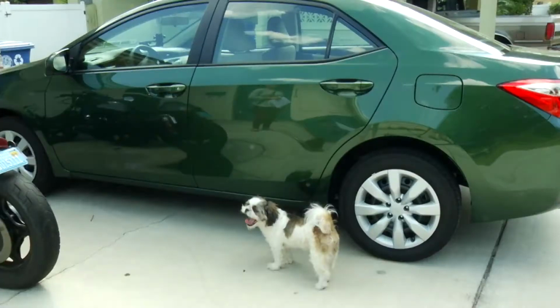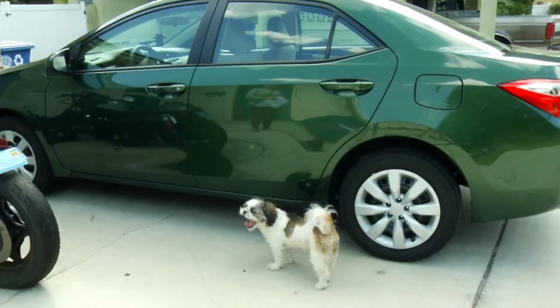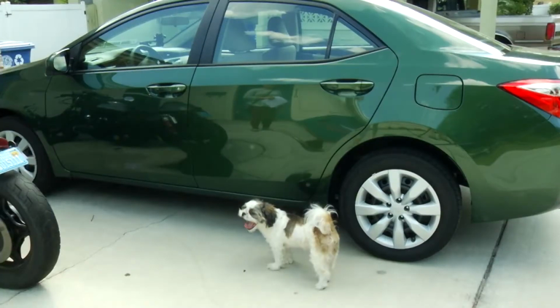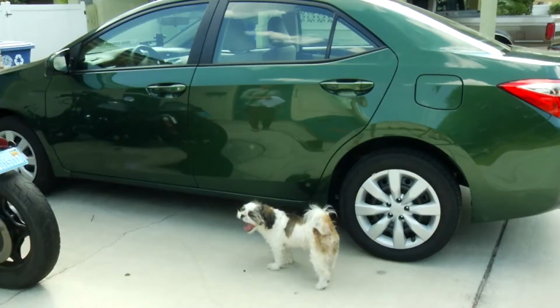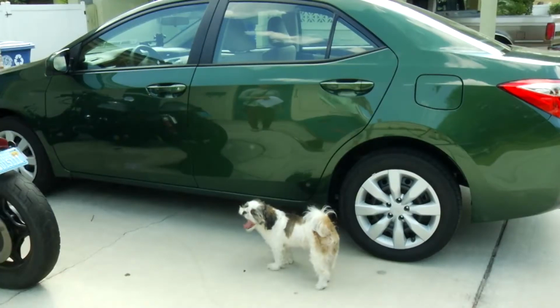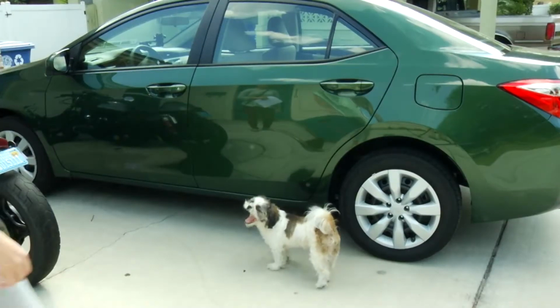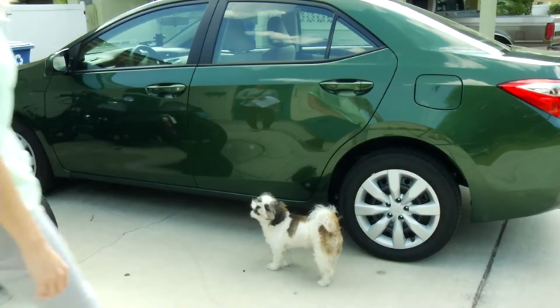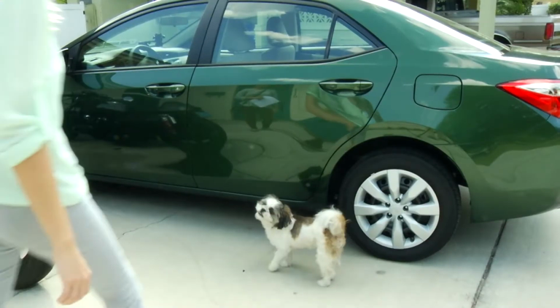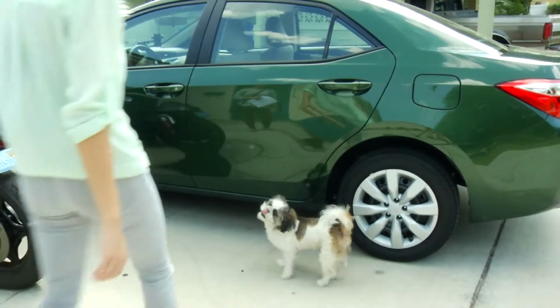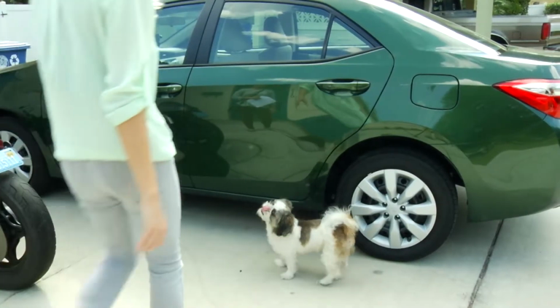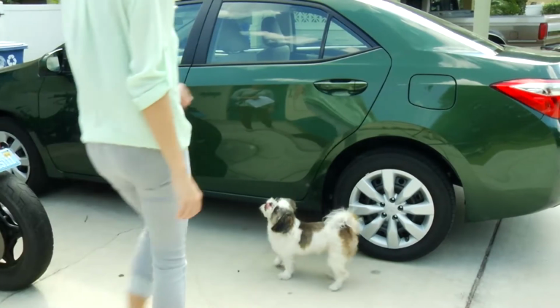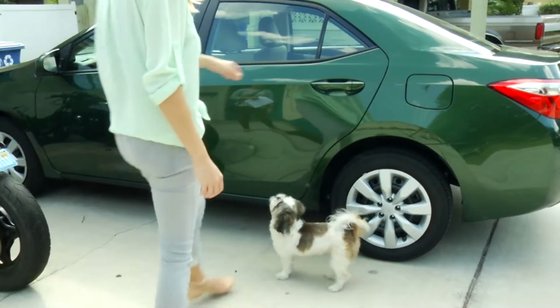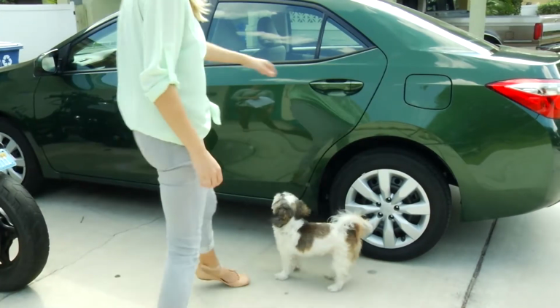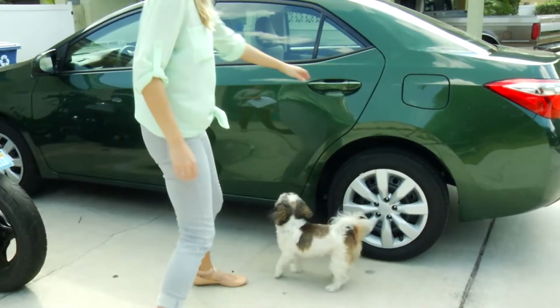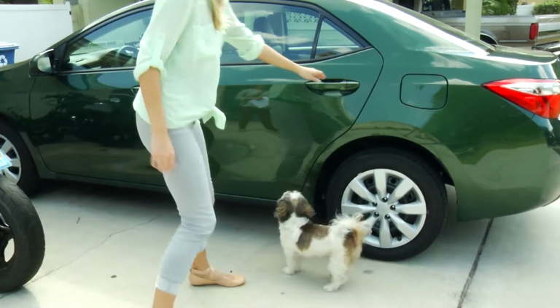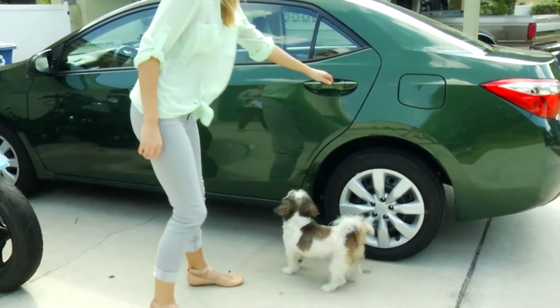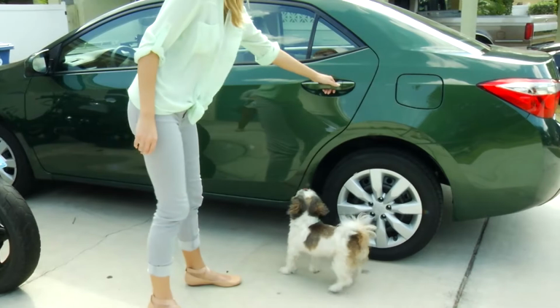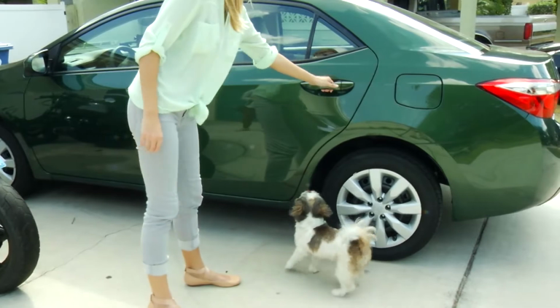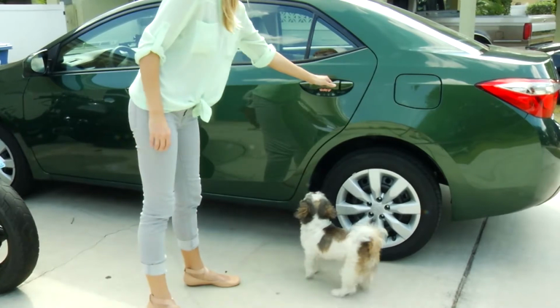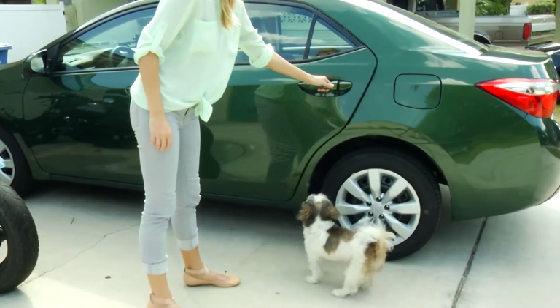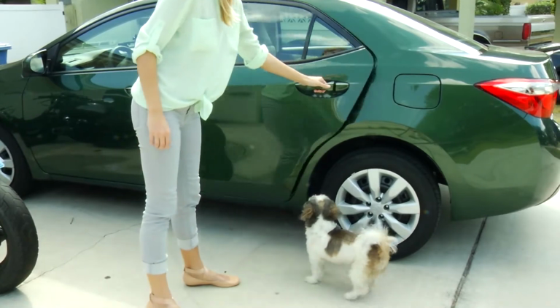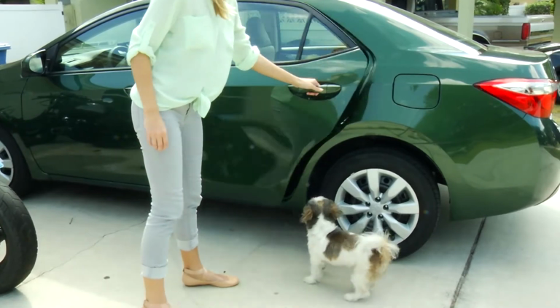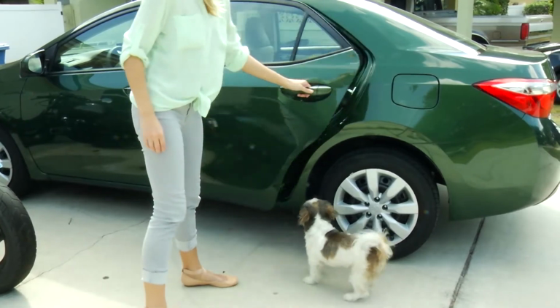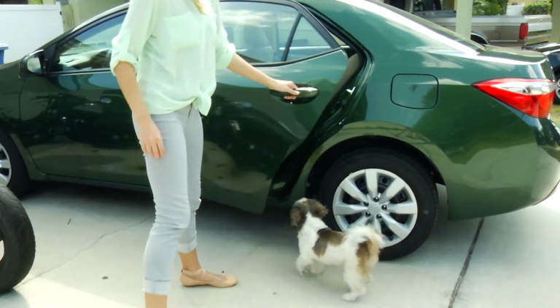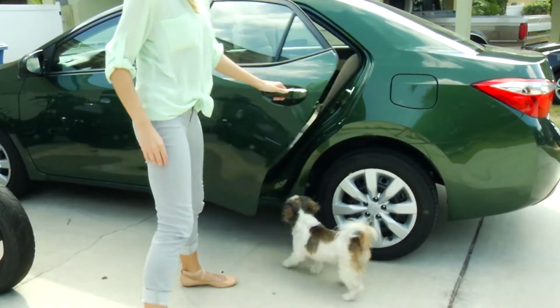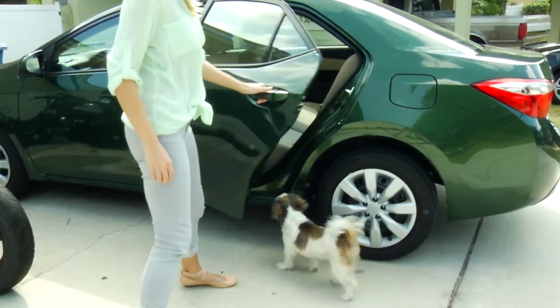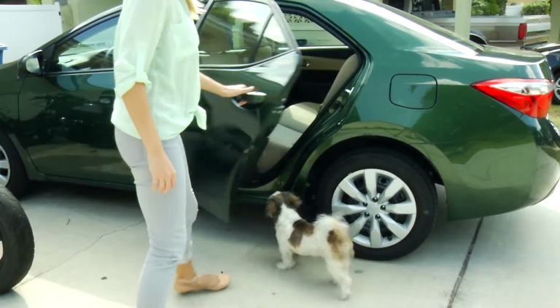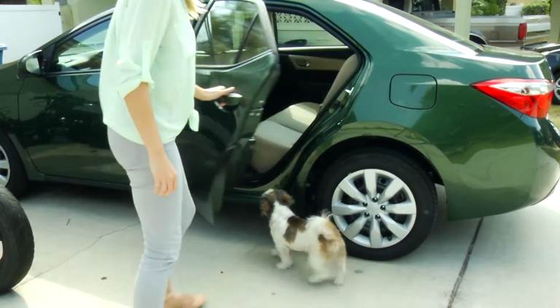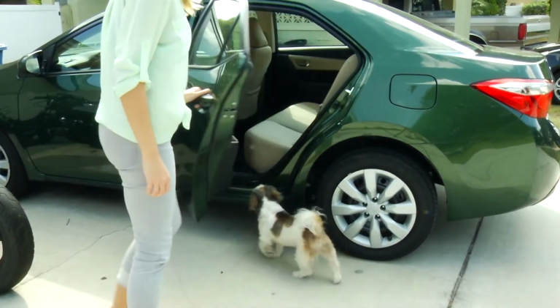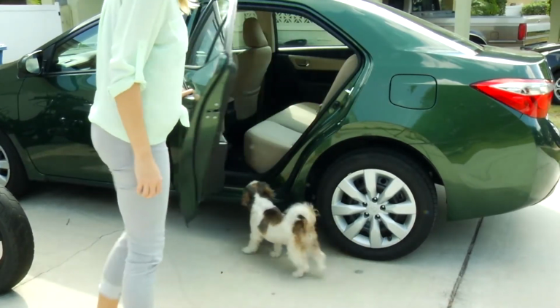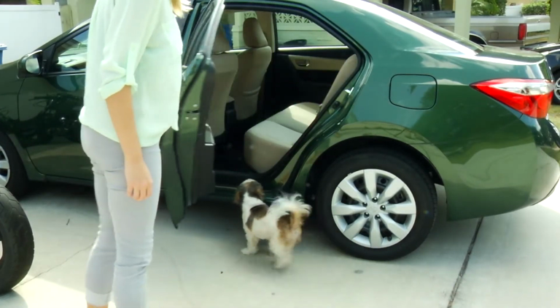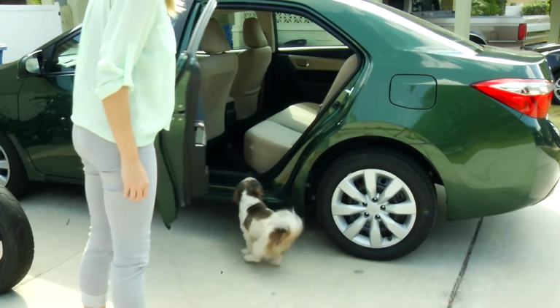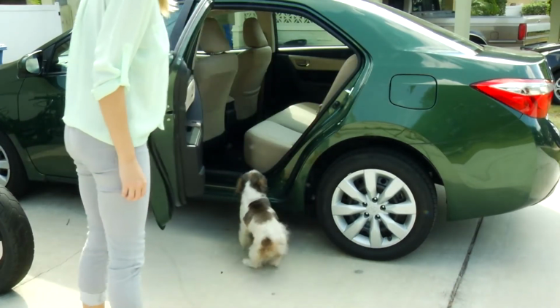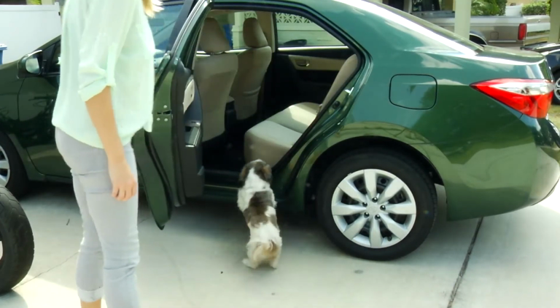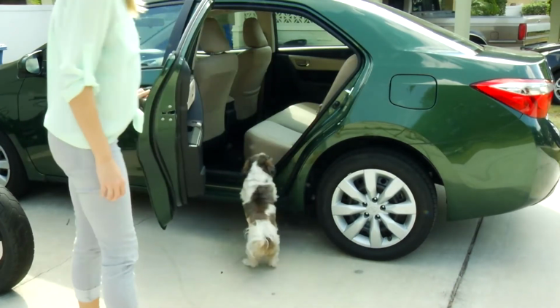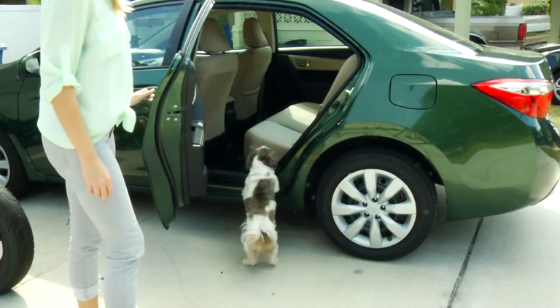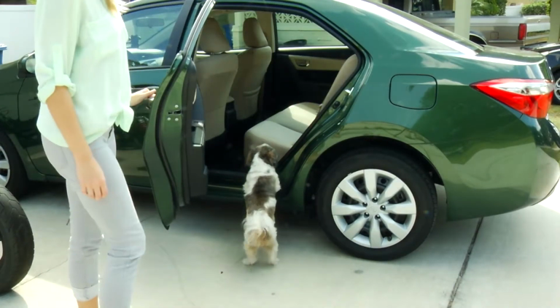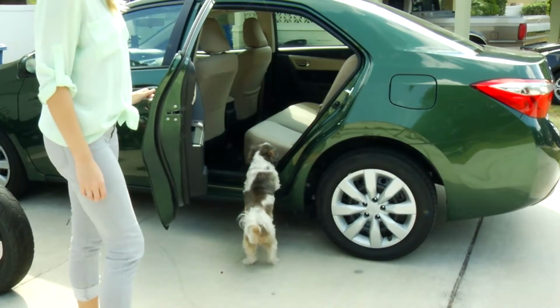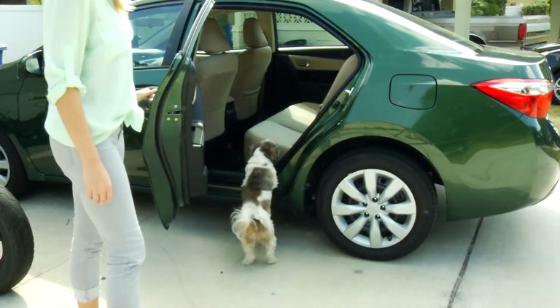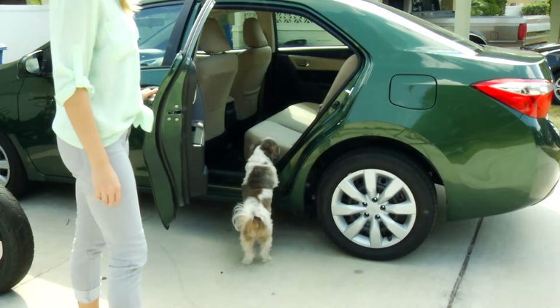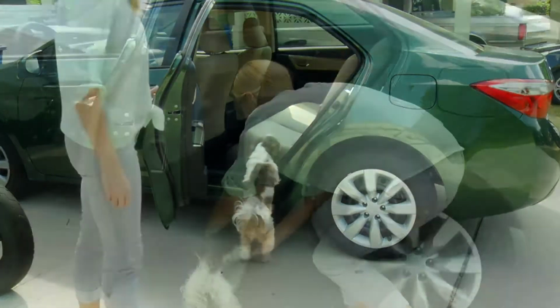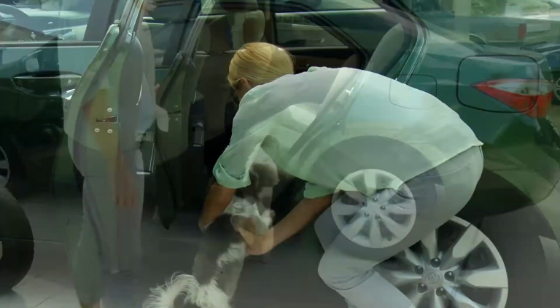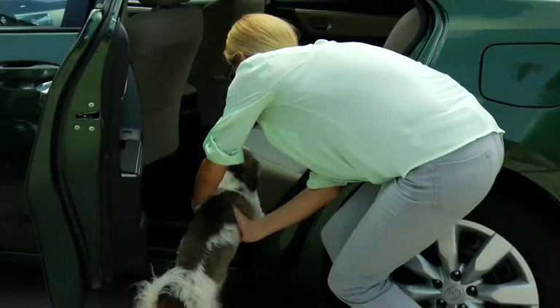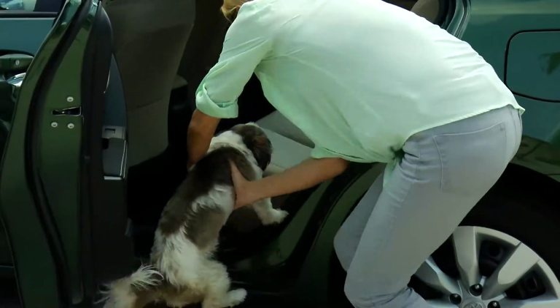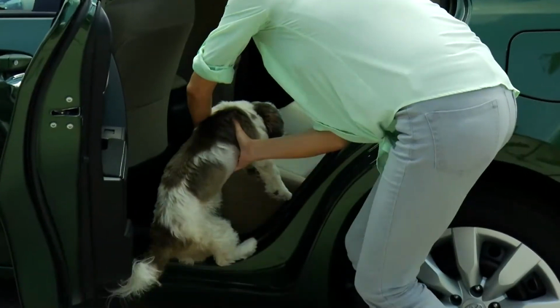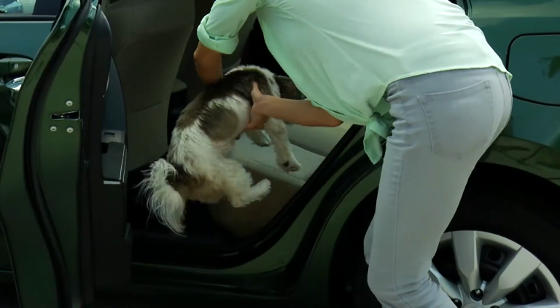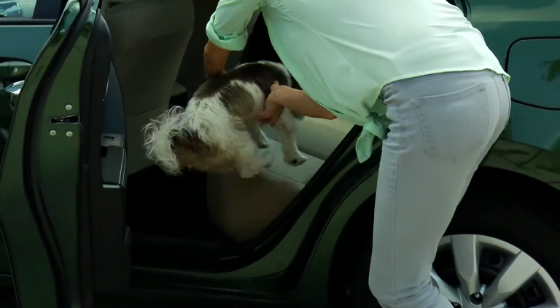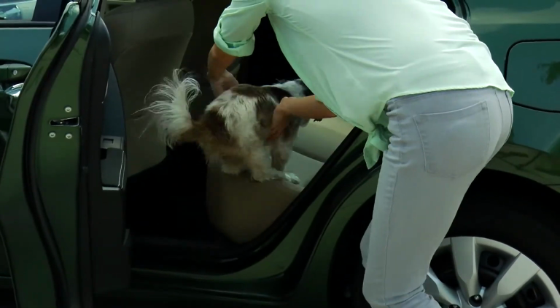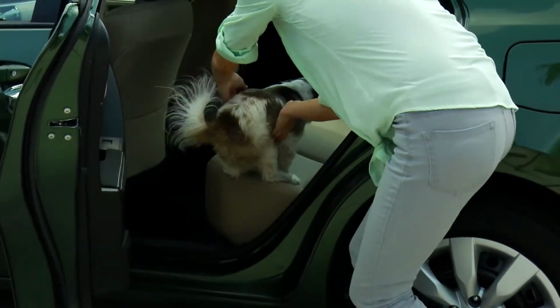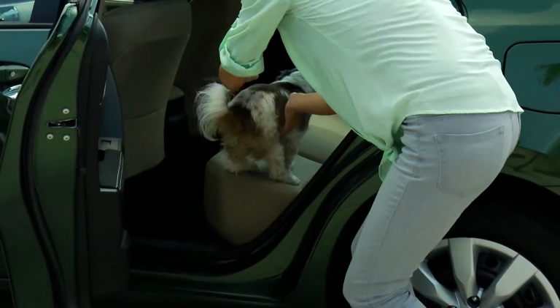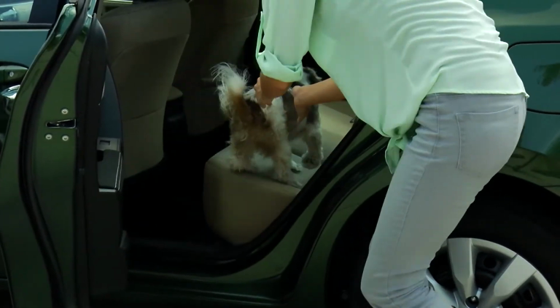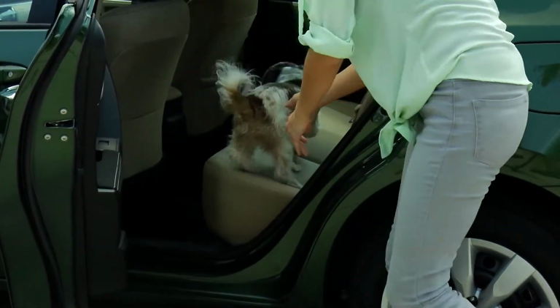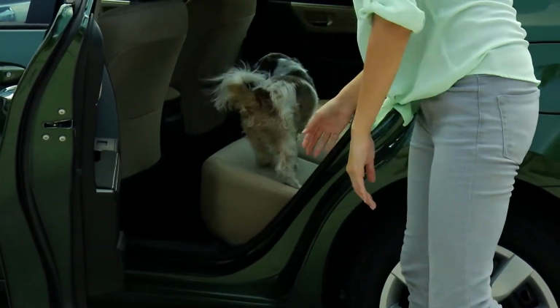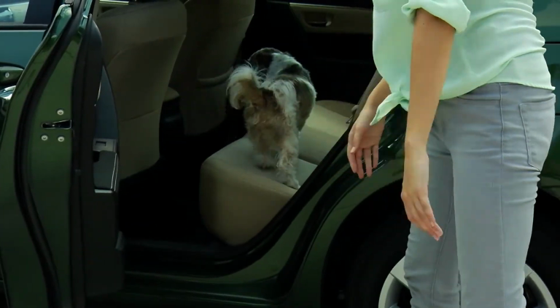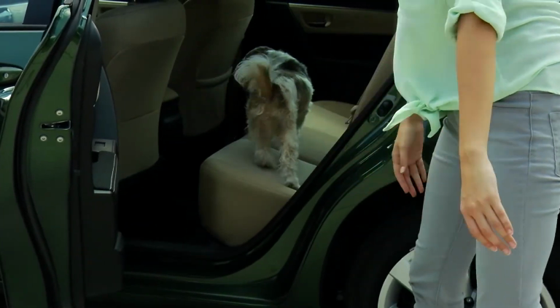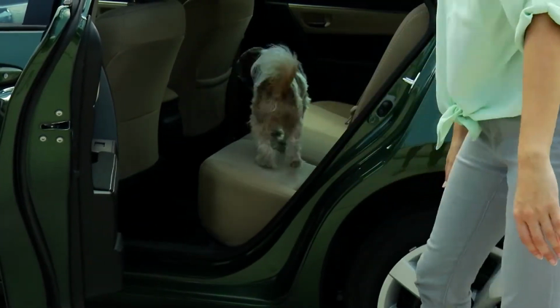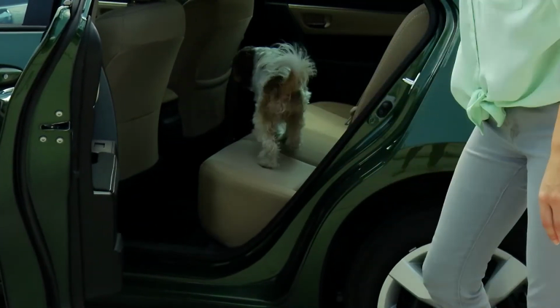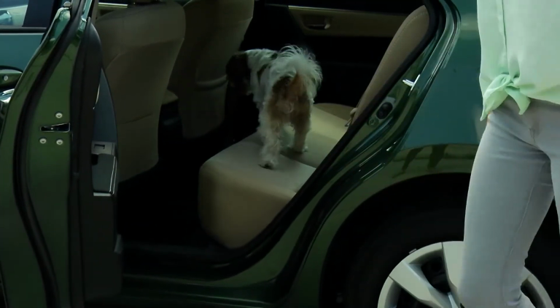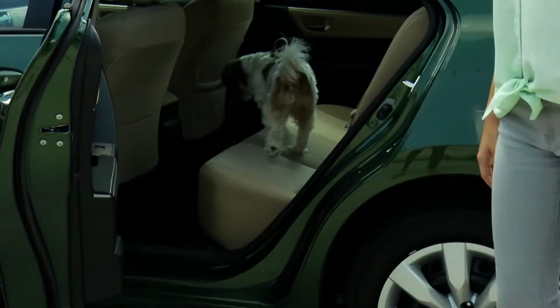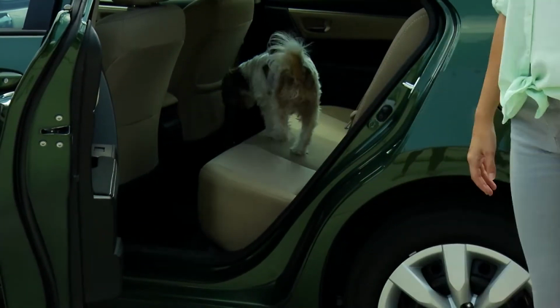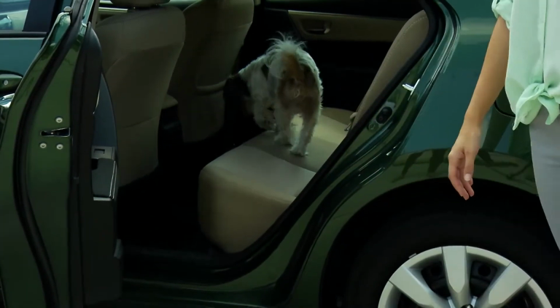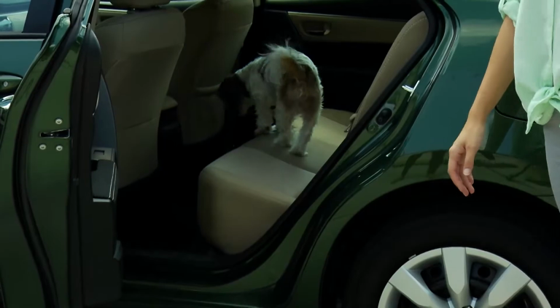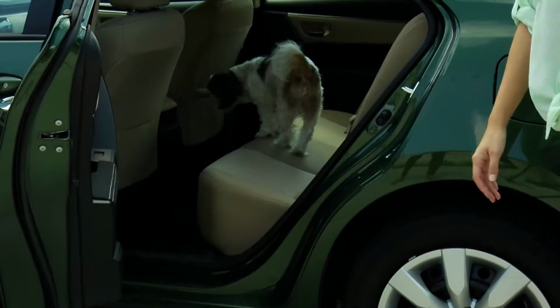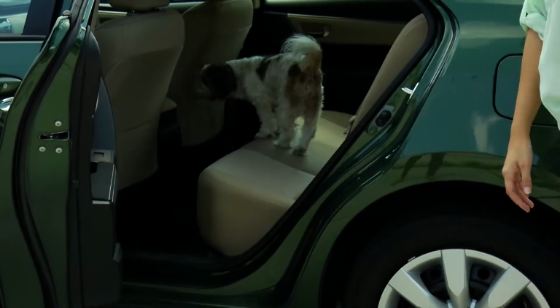Do you have a queasy car rider? Dramamine, the medicine that relieves motion sickness in humans, can also ease car sickness in dogs.